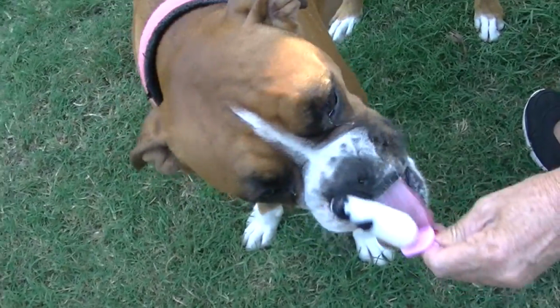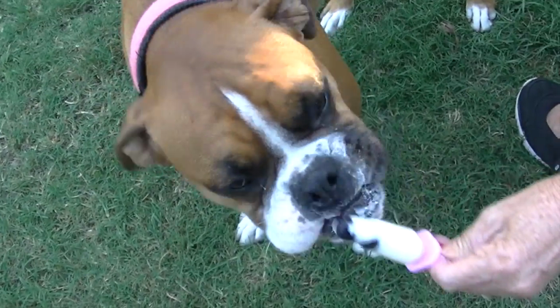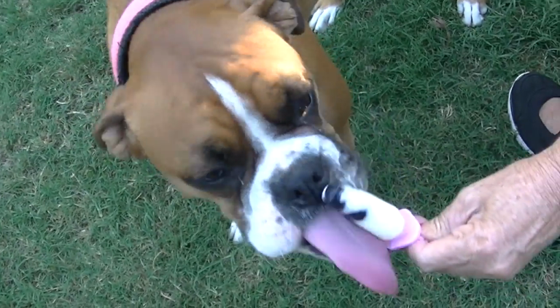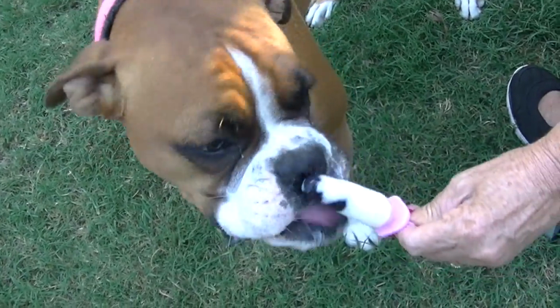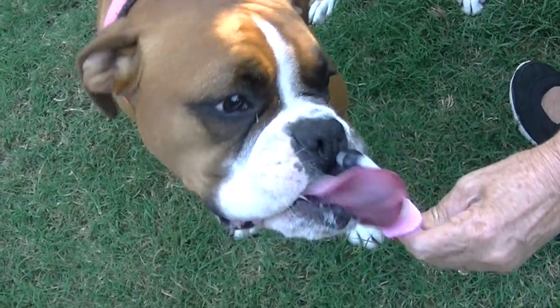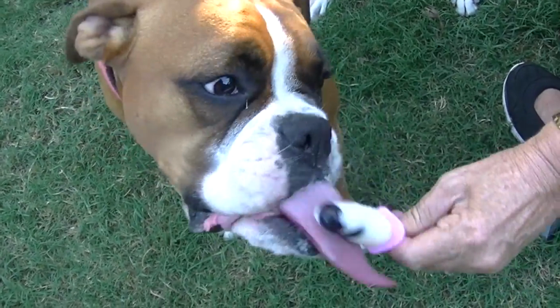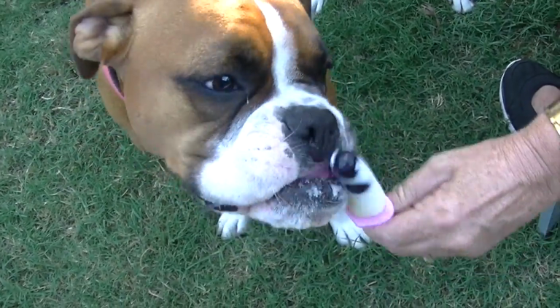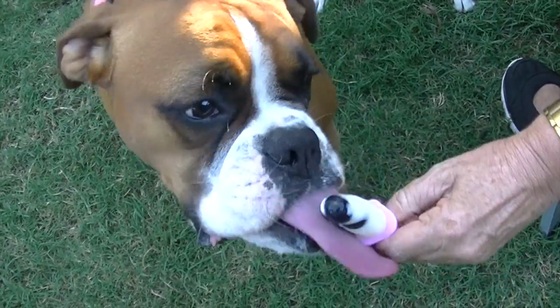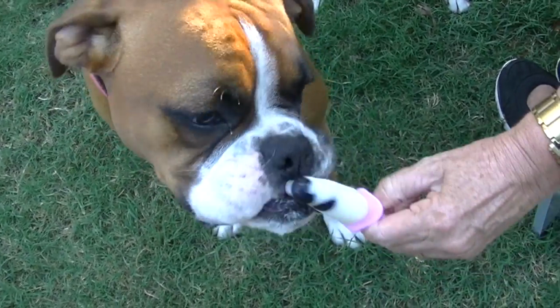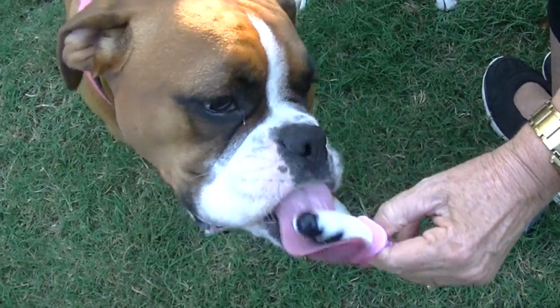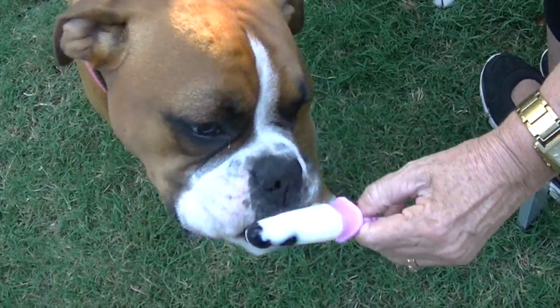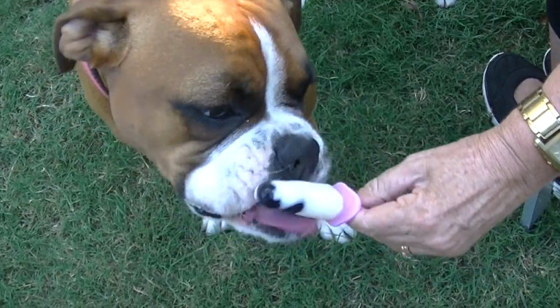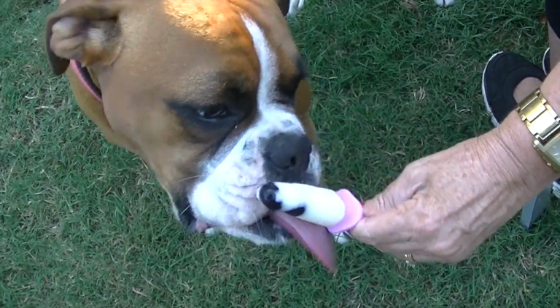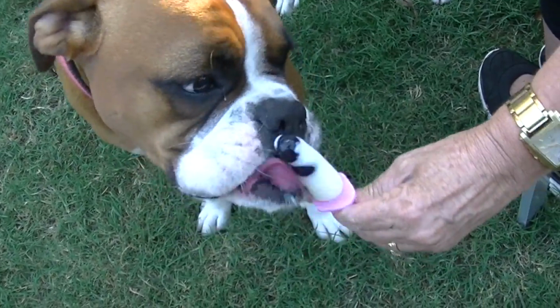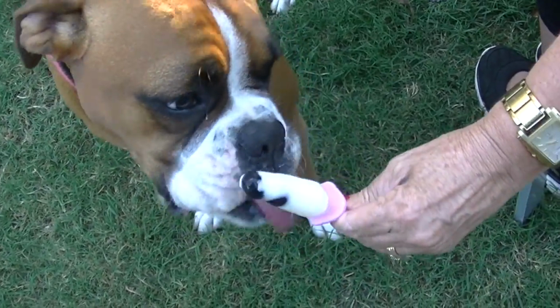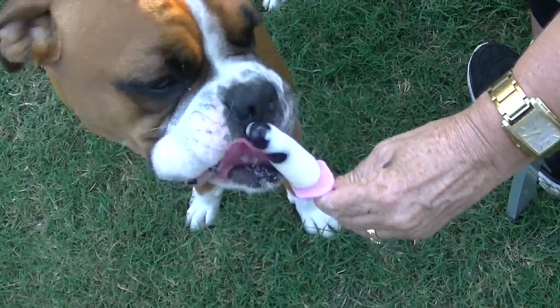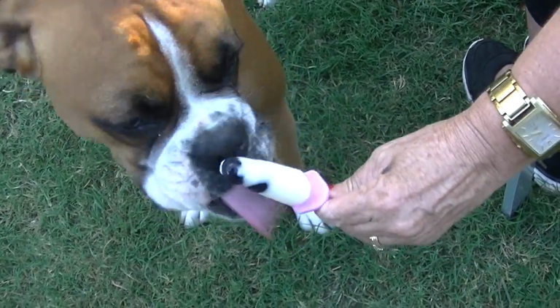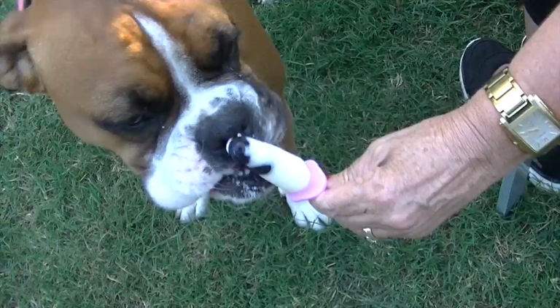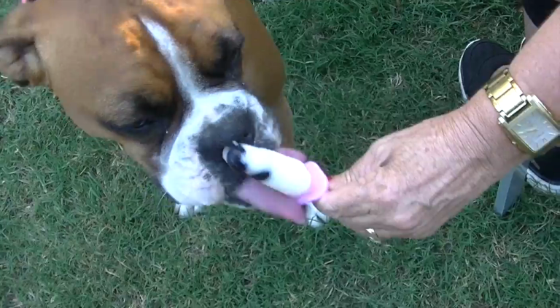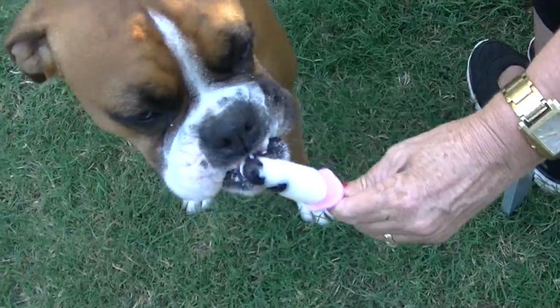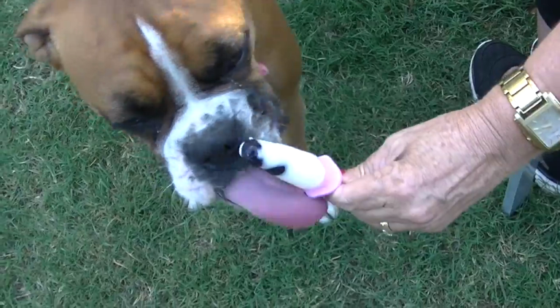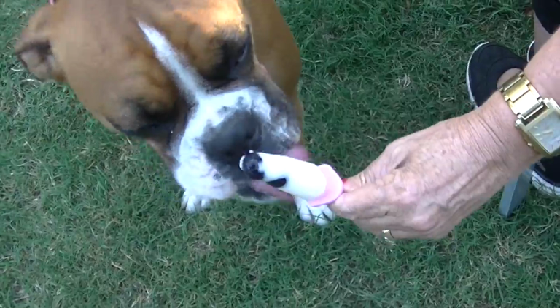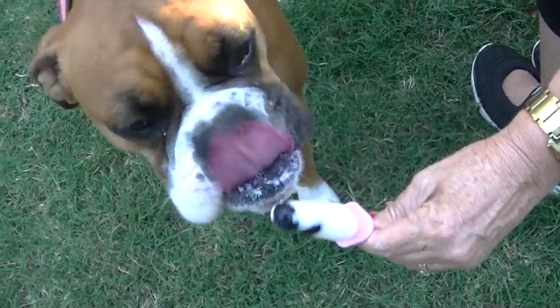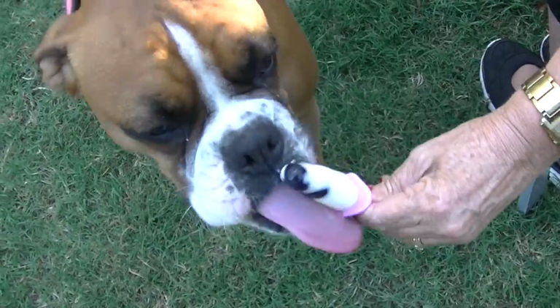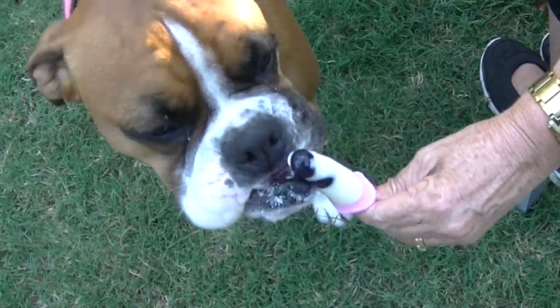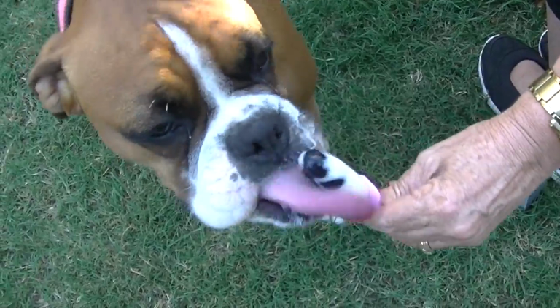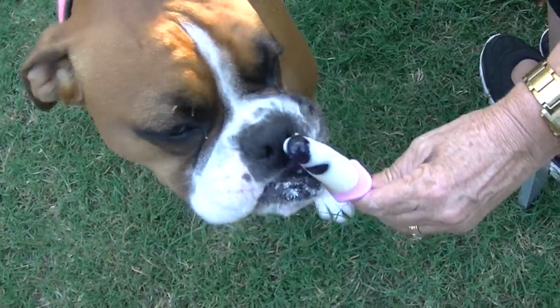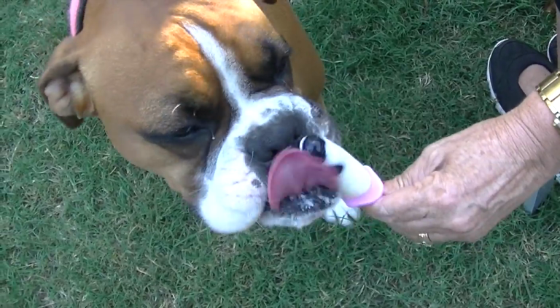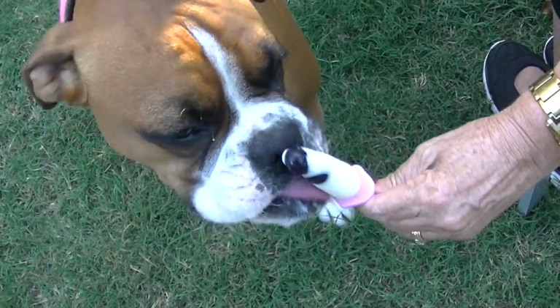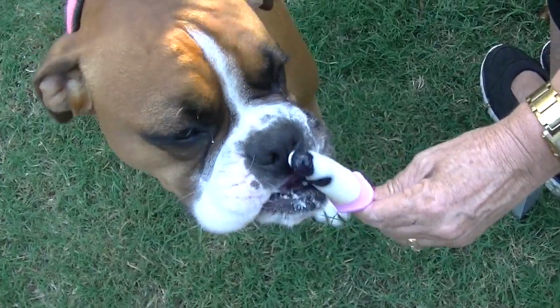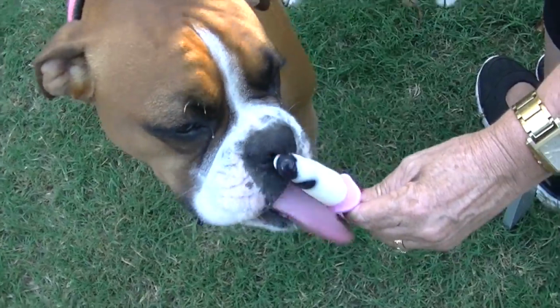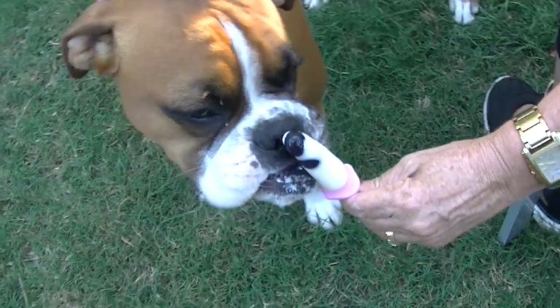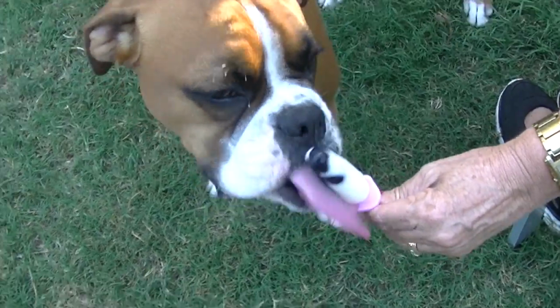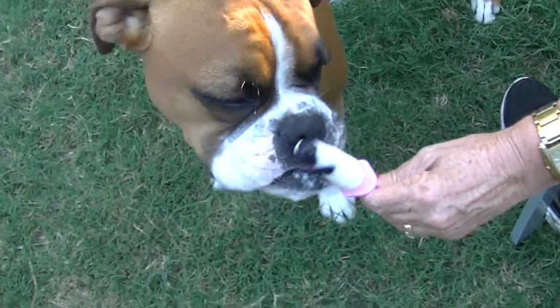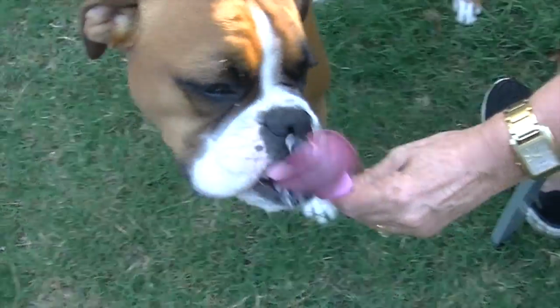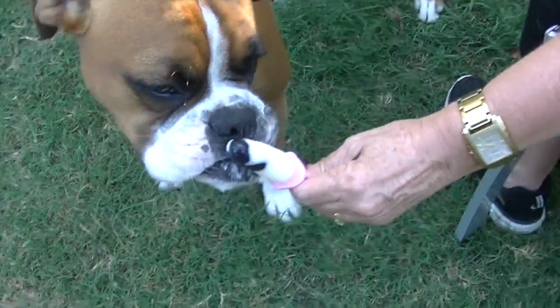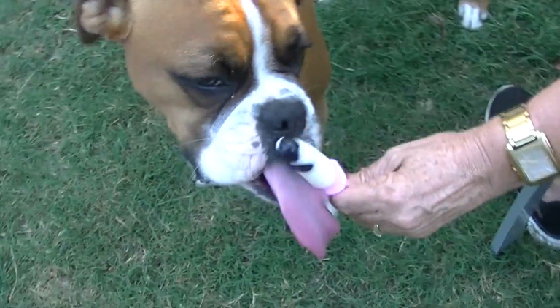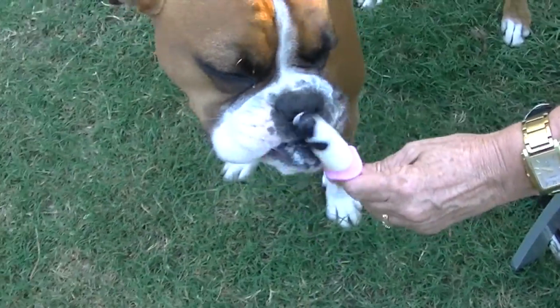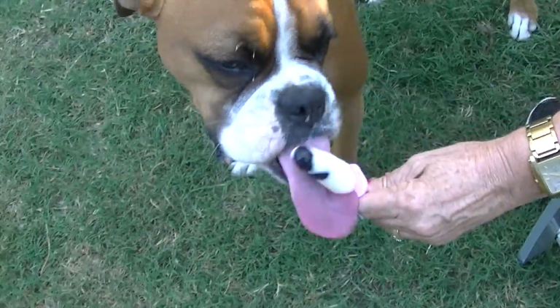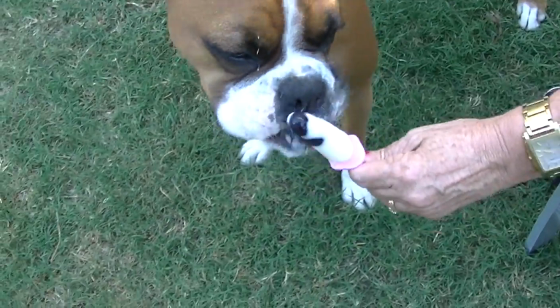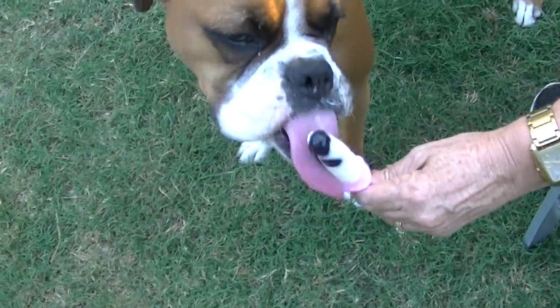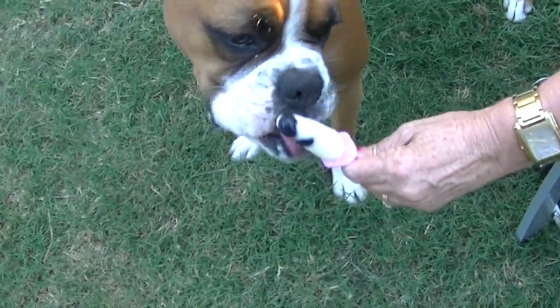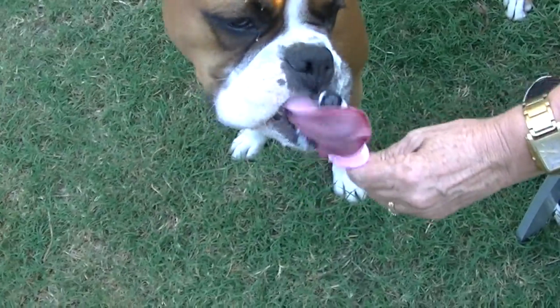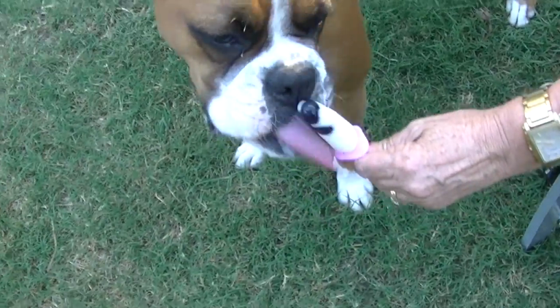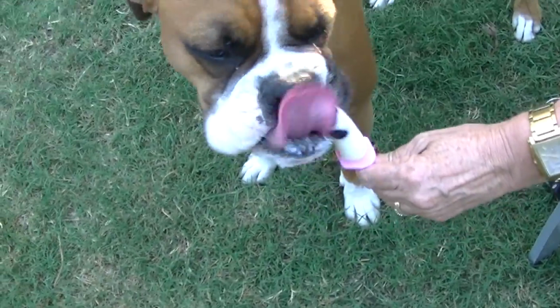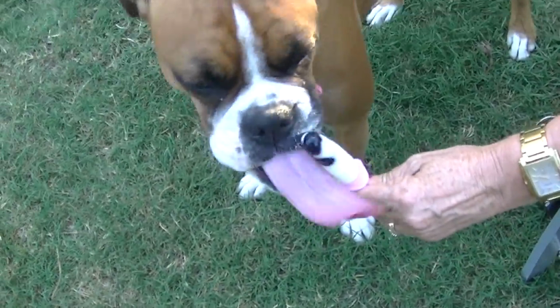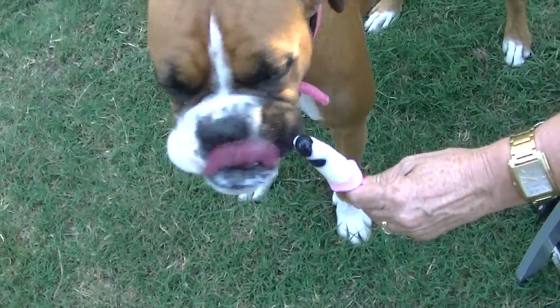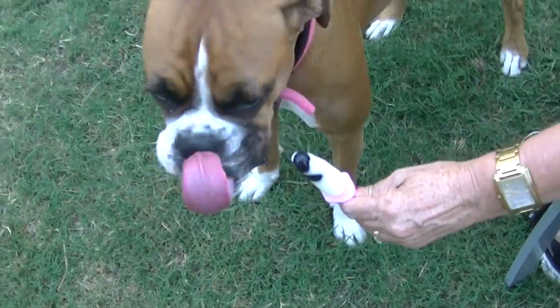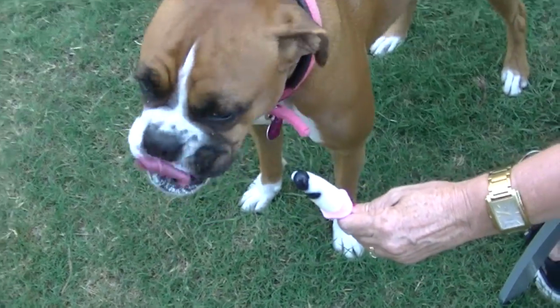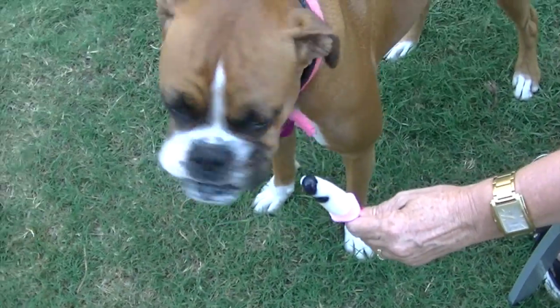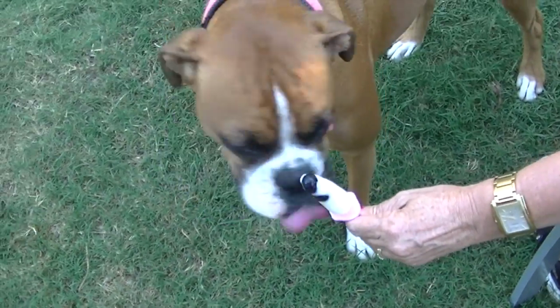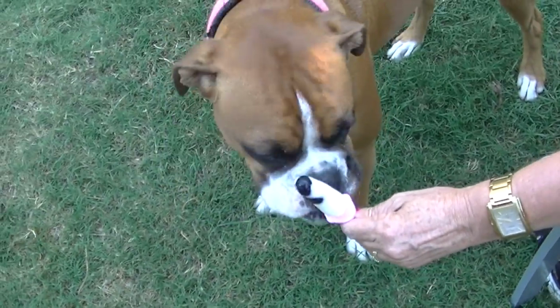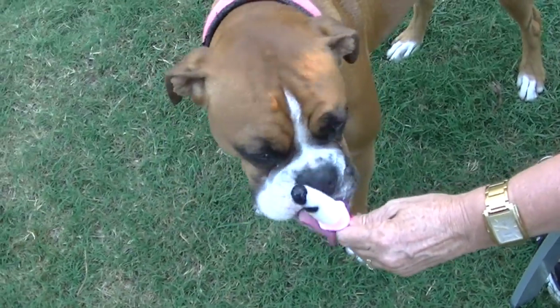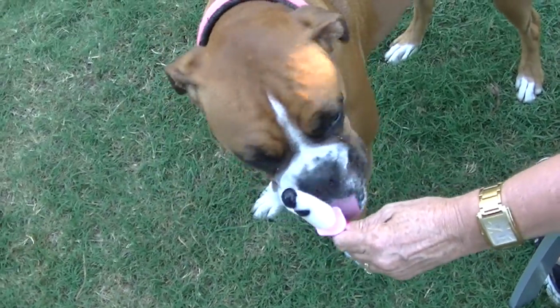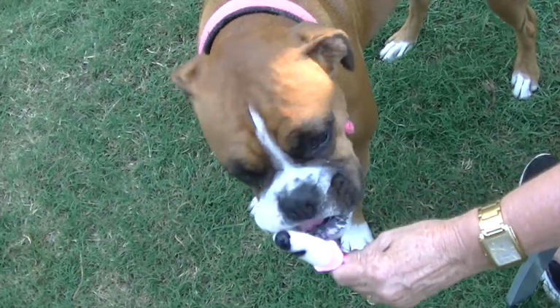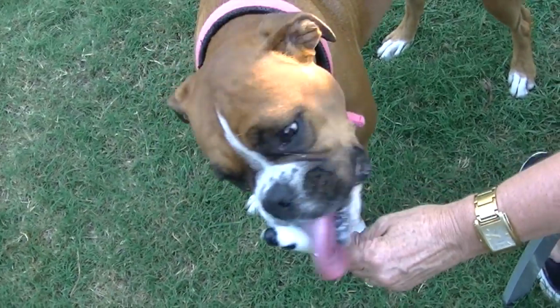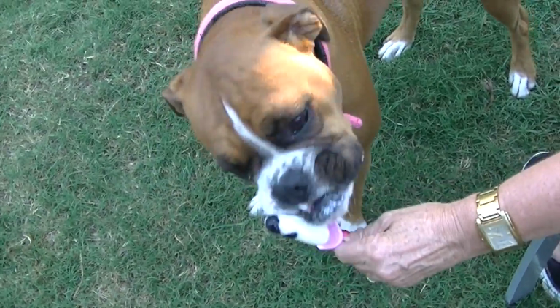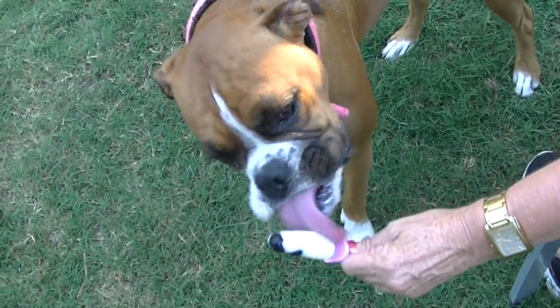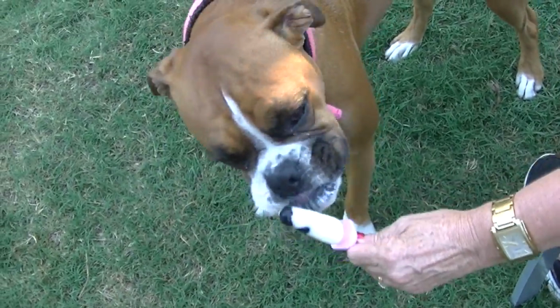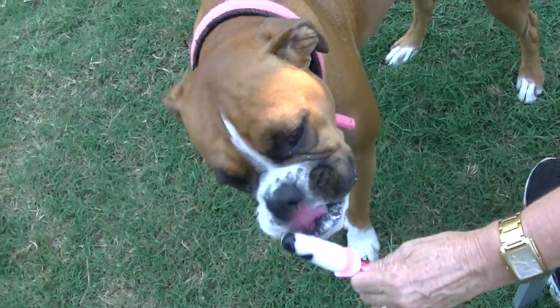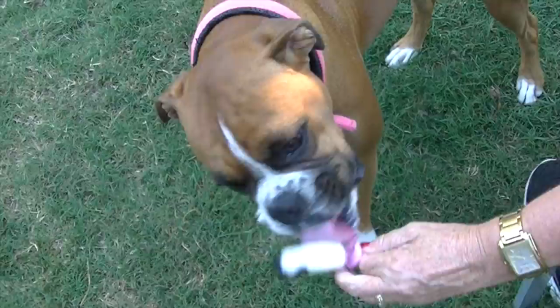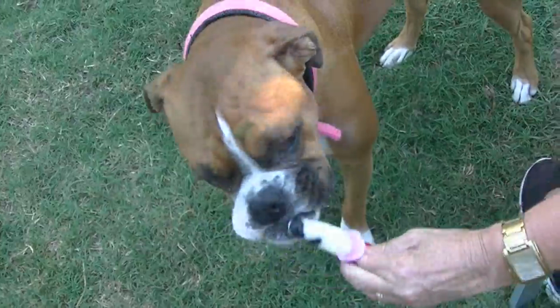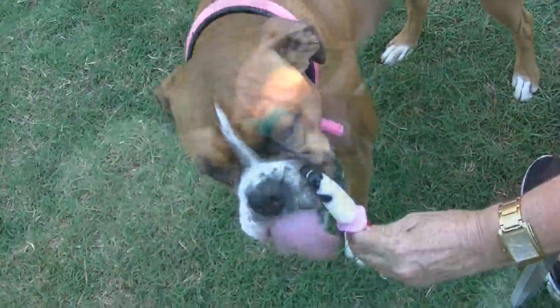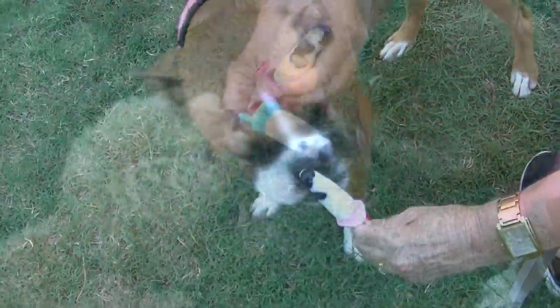Because these ice block molds do have a plastic handle, make sure that you hold the handle as you feed it to the pup, and supervise while he's eating.